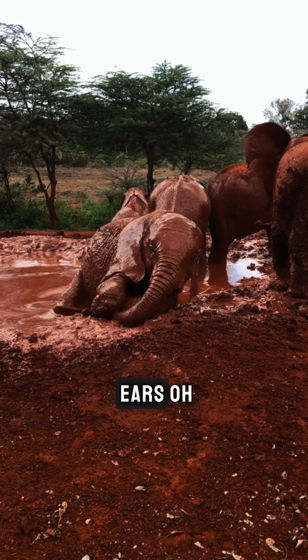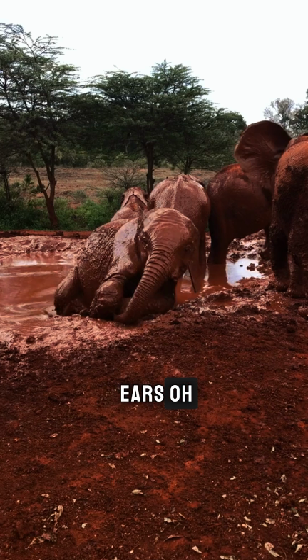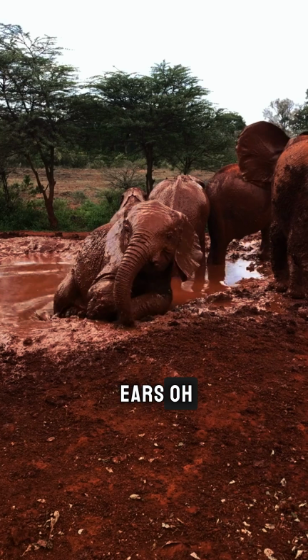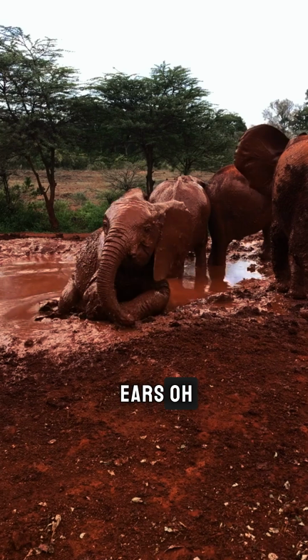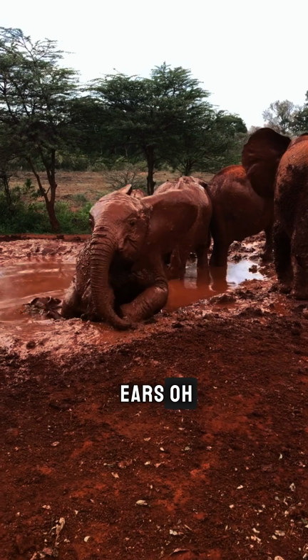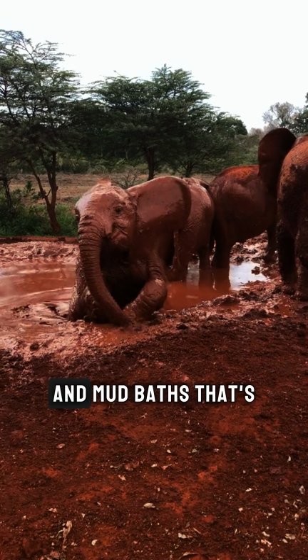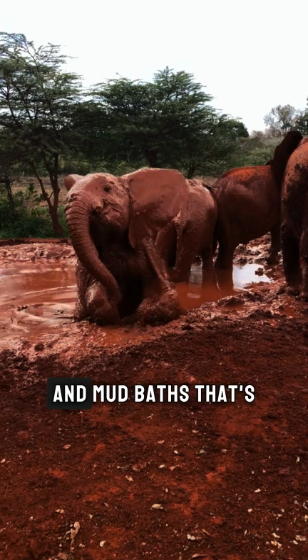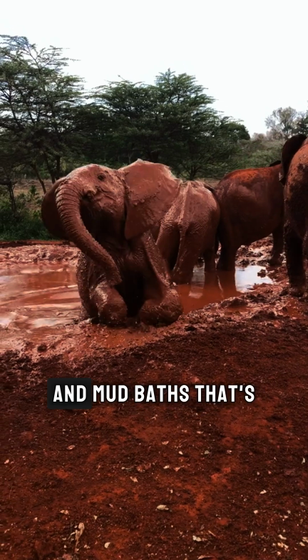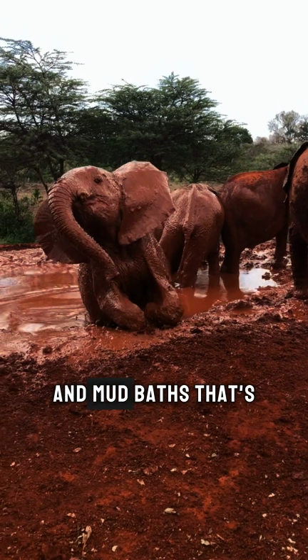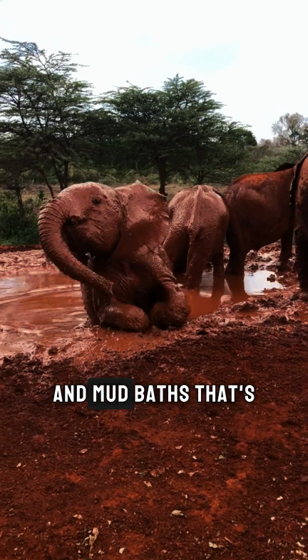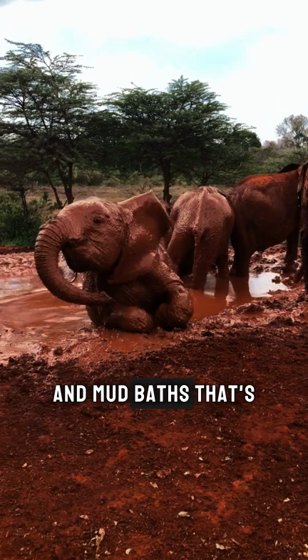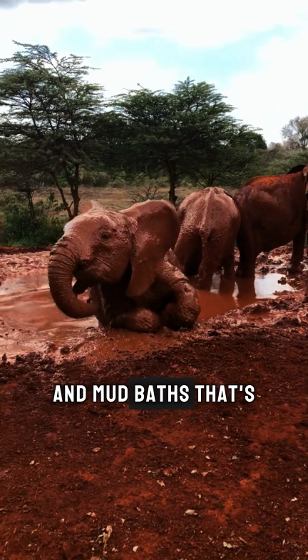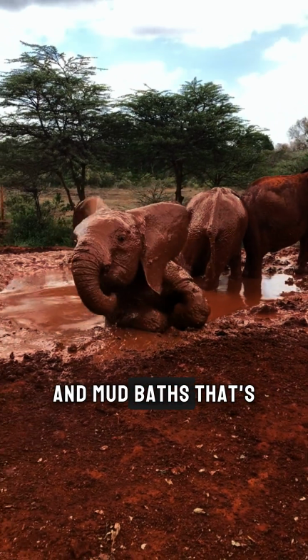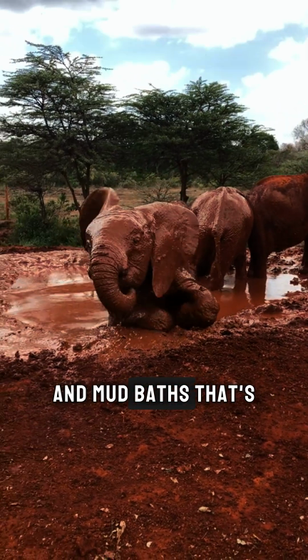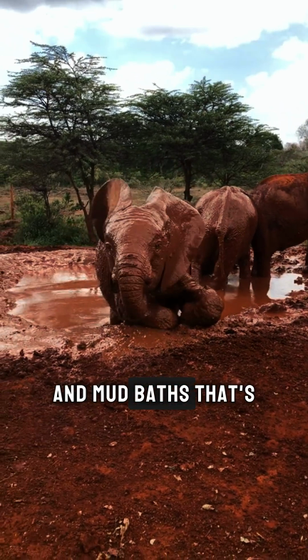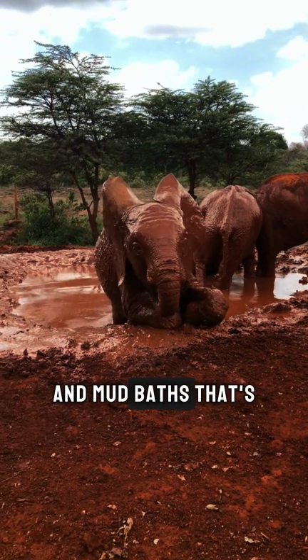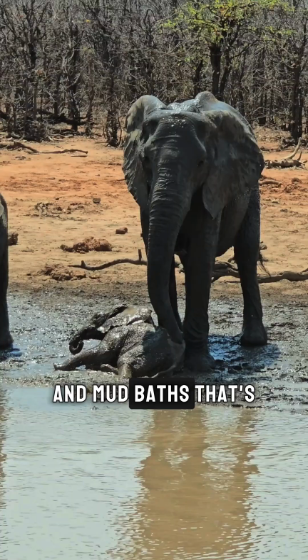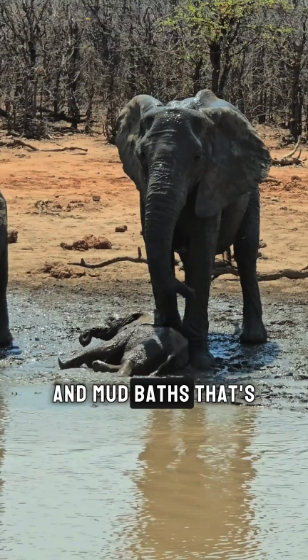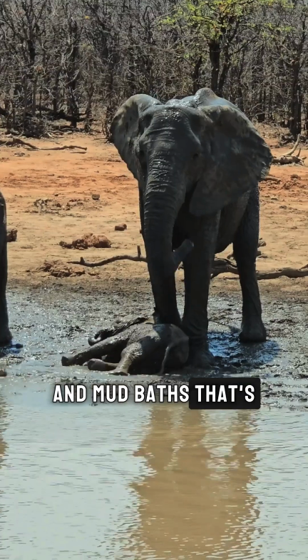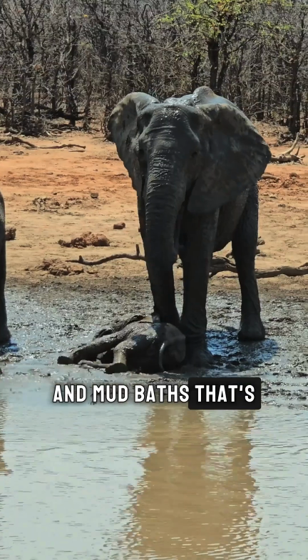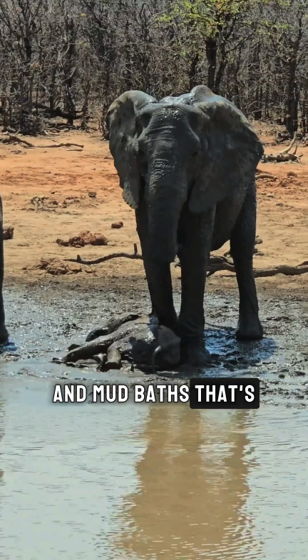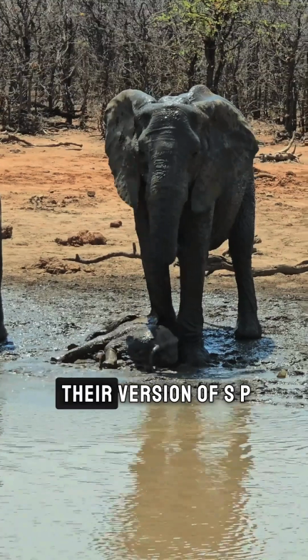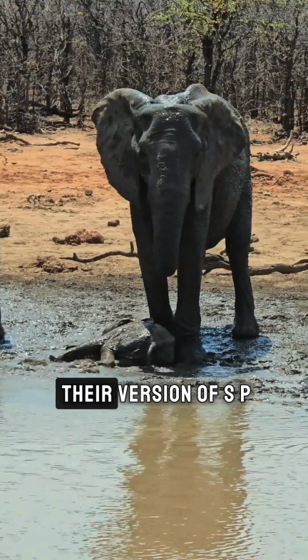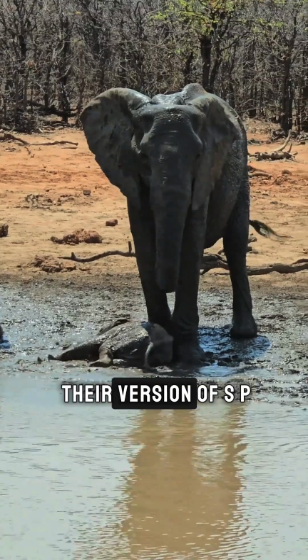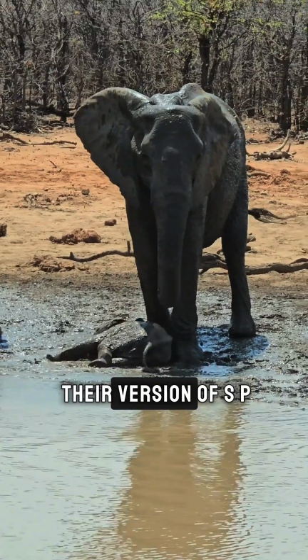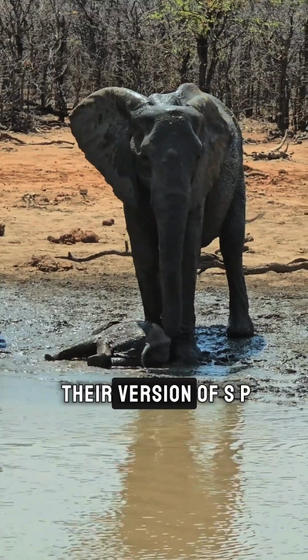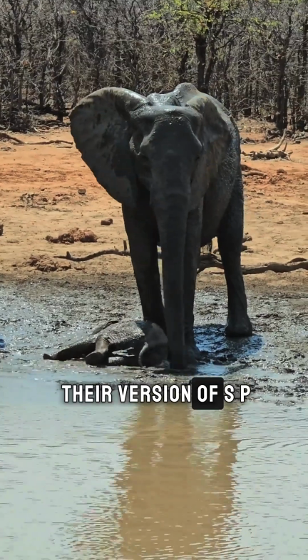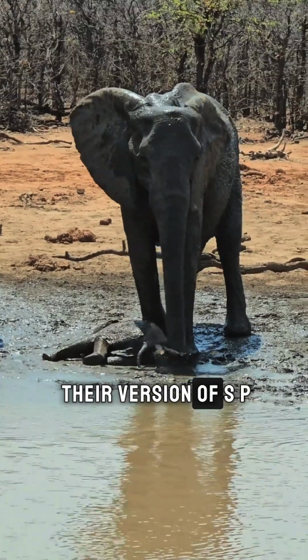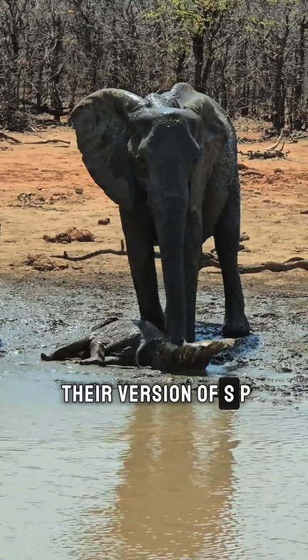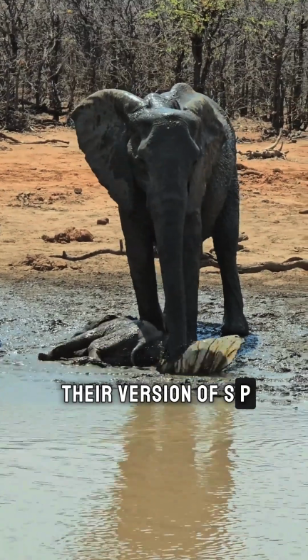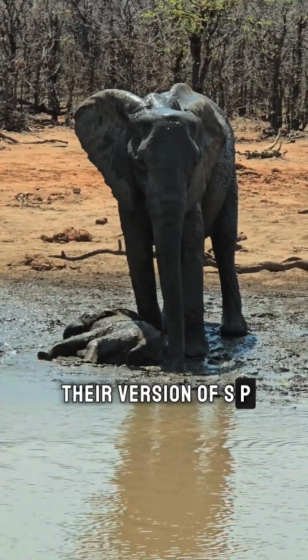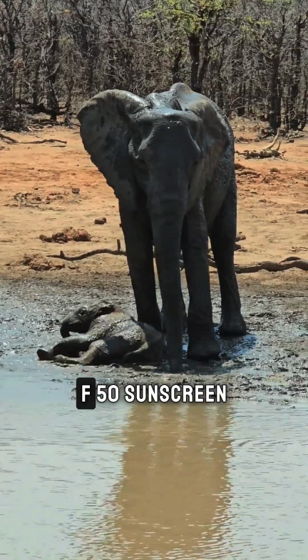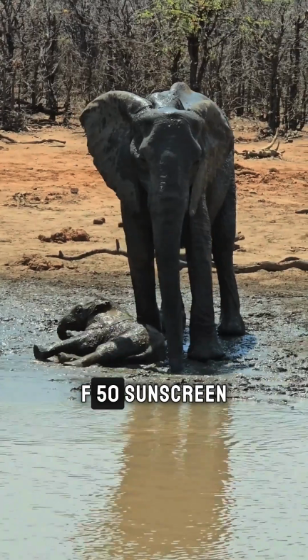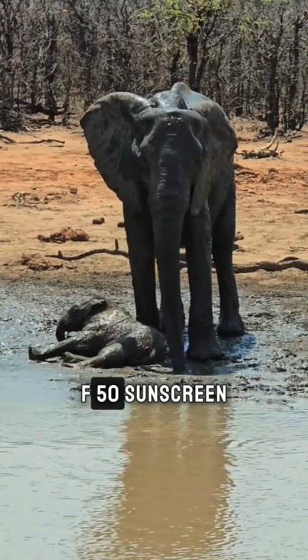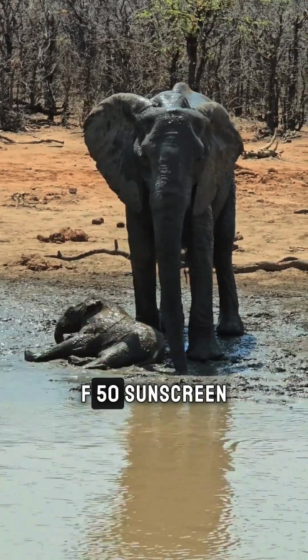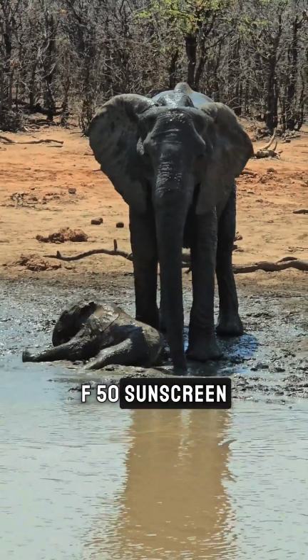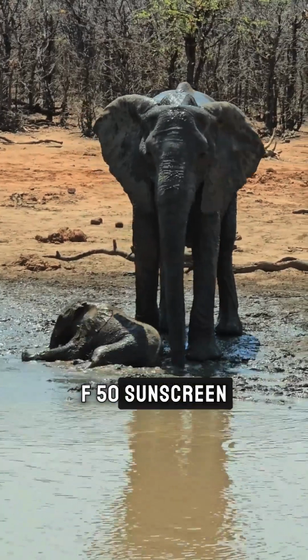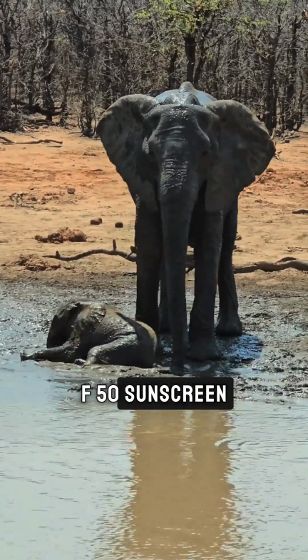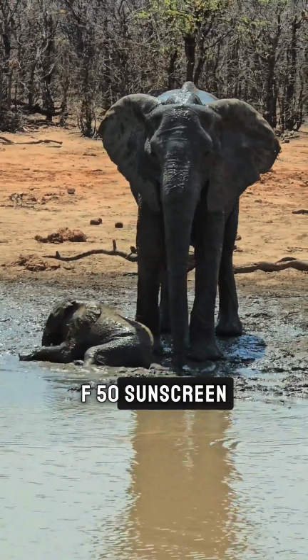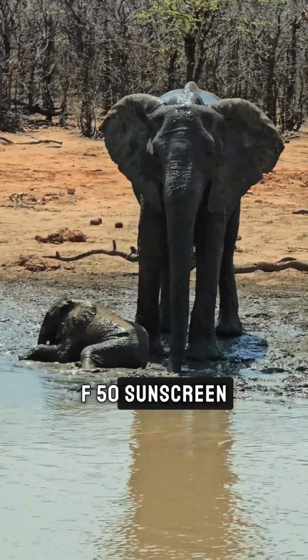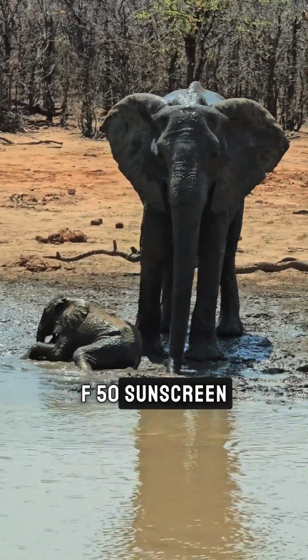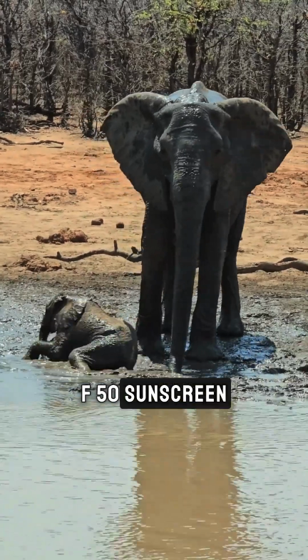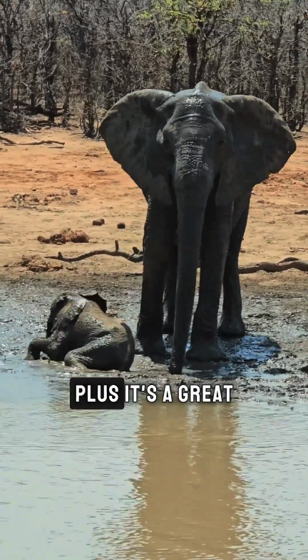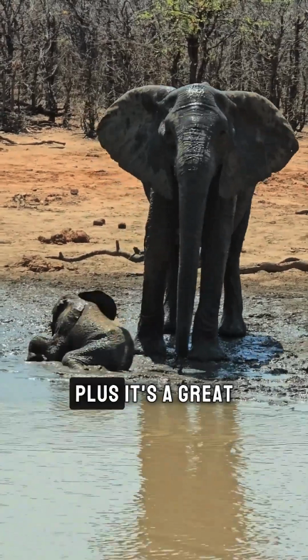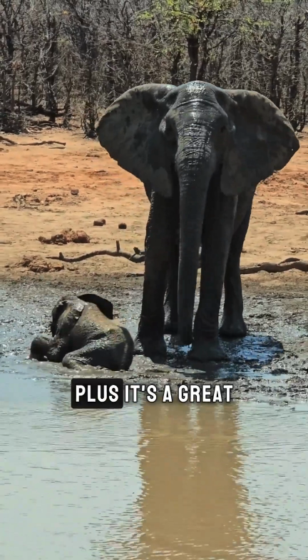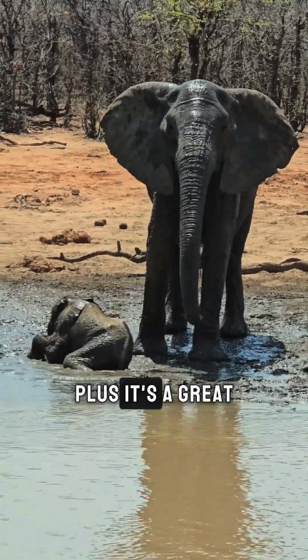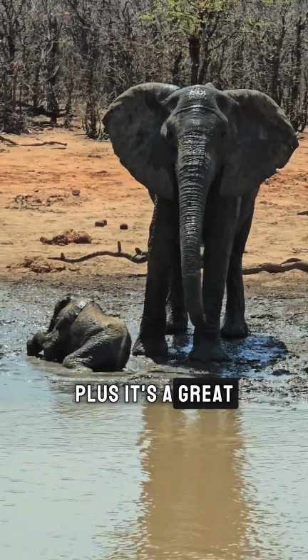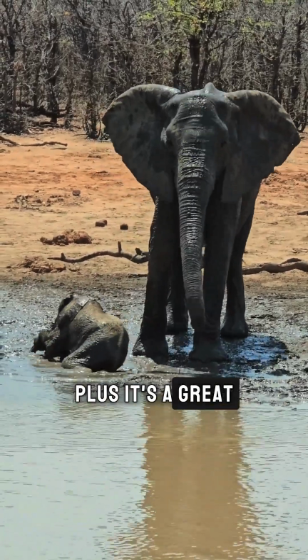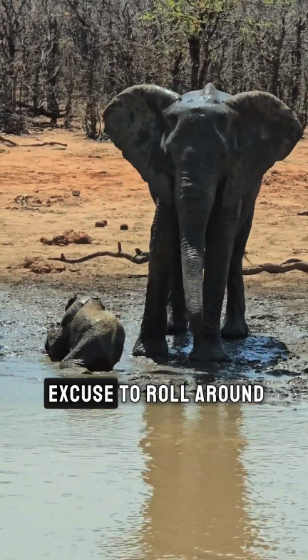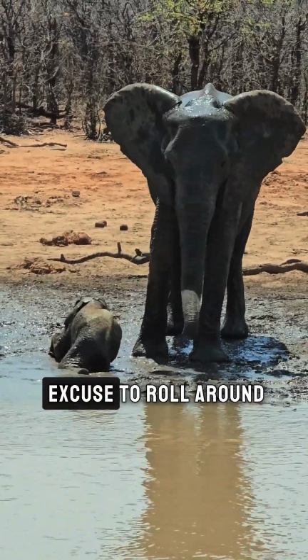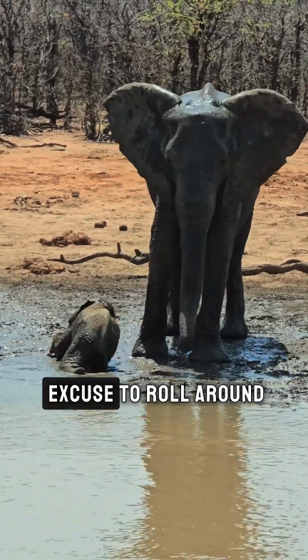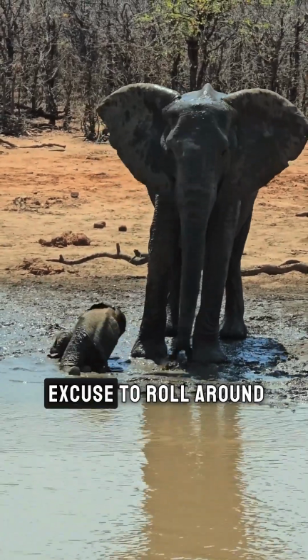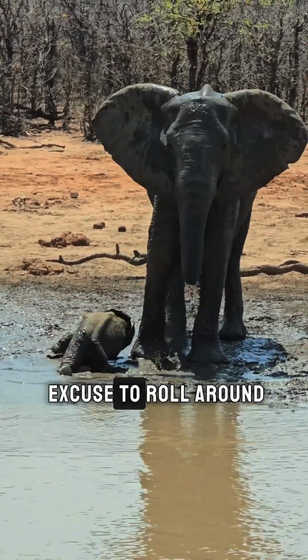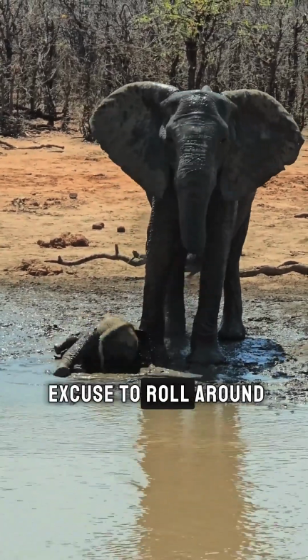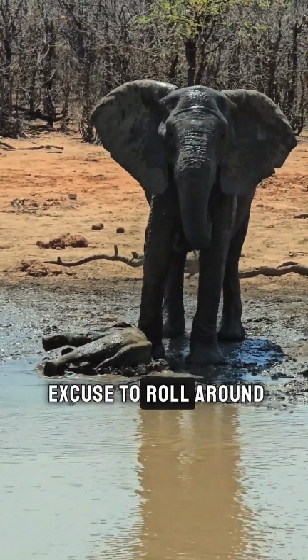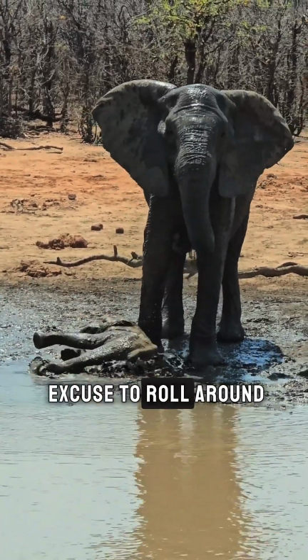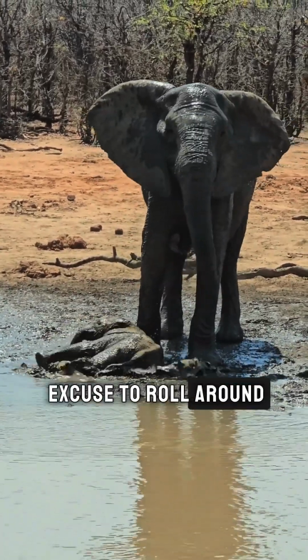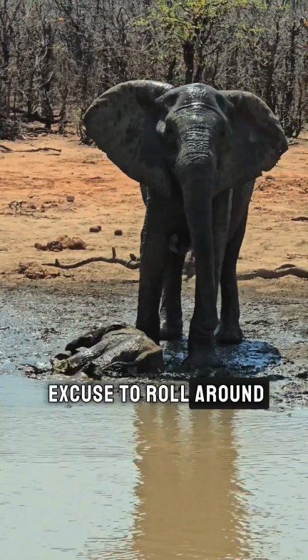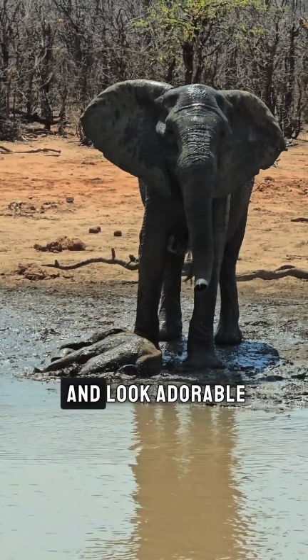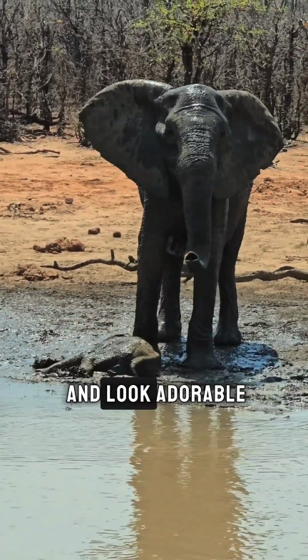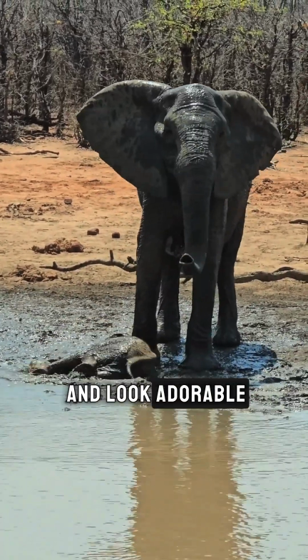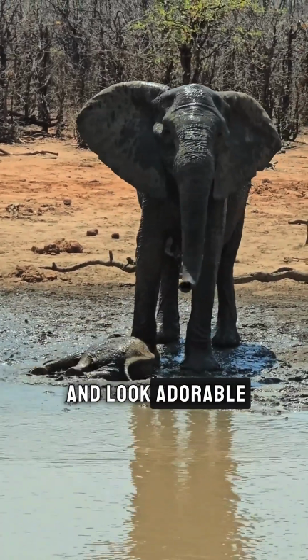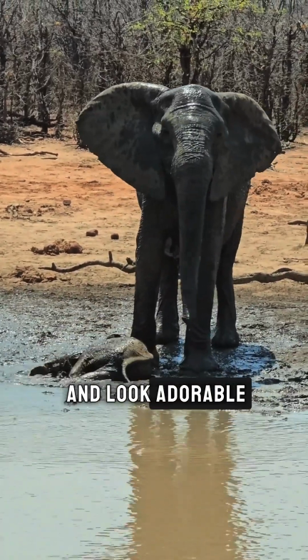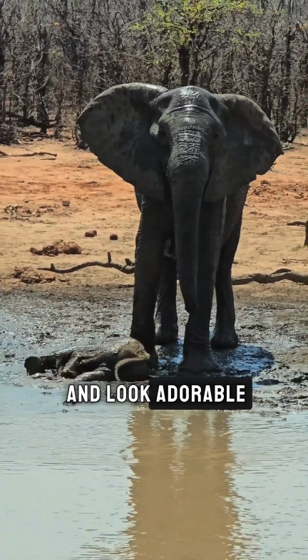Oh, and mud baths — that's their version of SPF 50 sunscreen. Plus, it's a great excuse to roll around and look adorable.